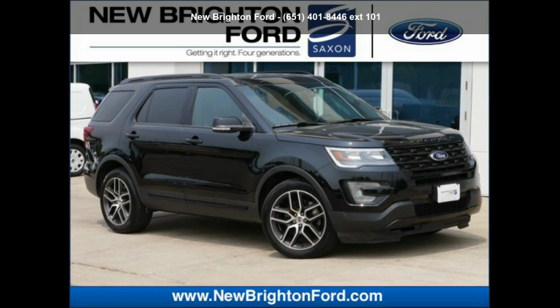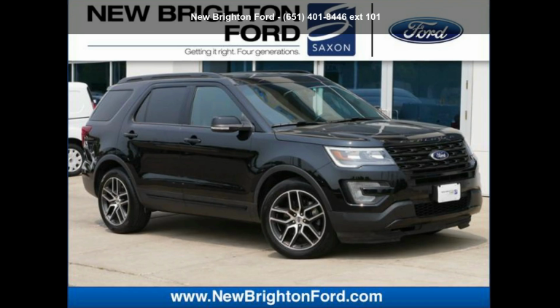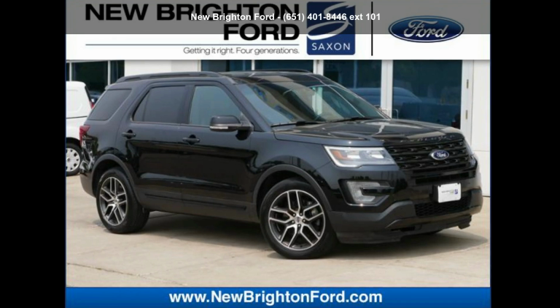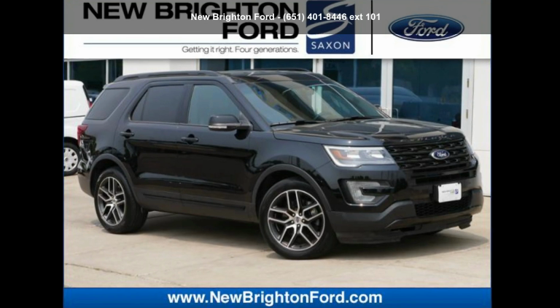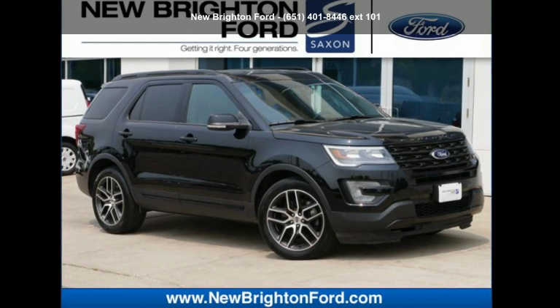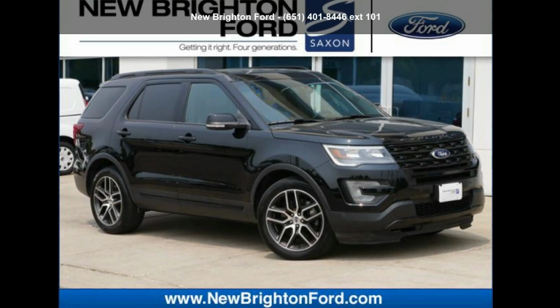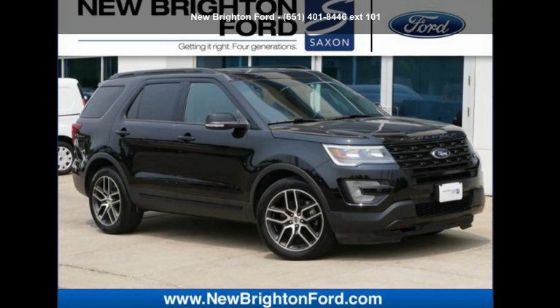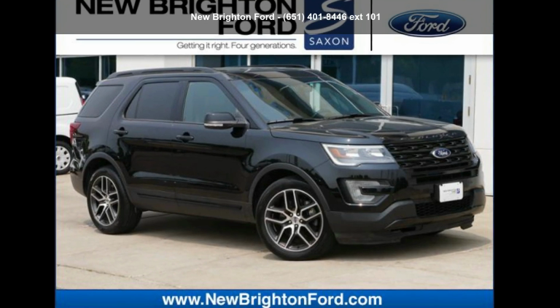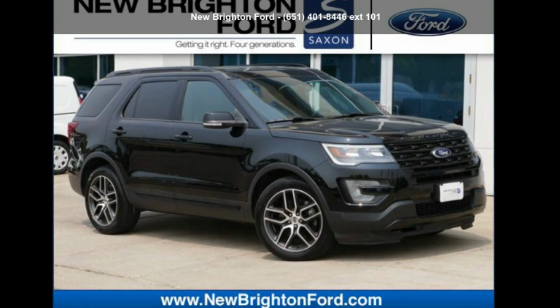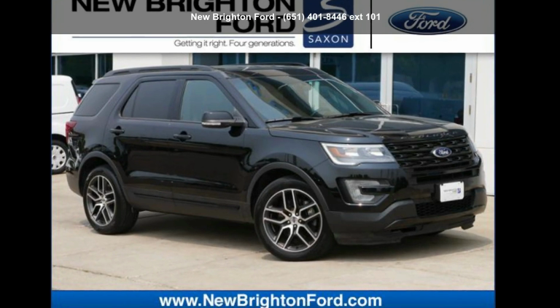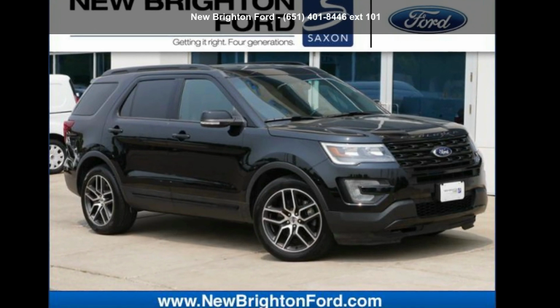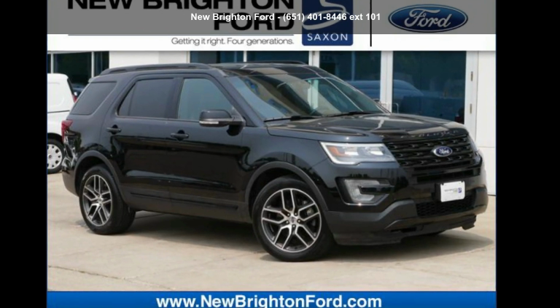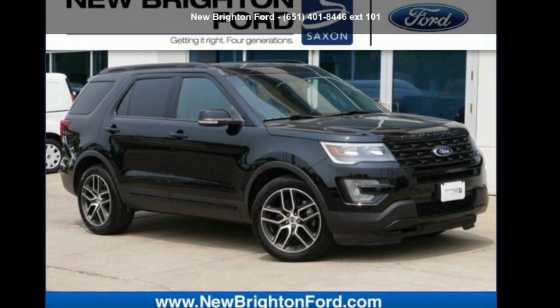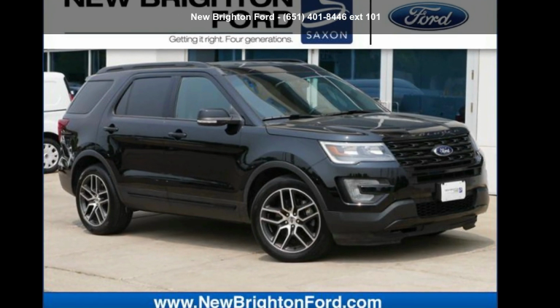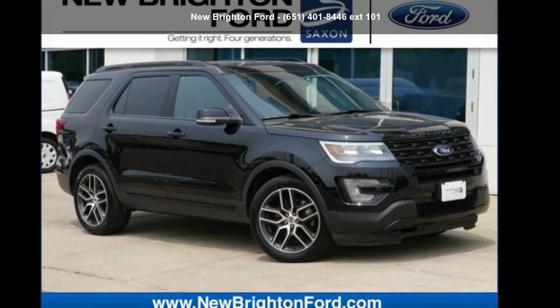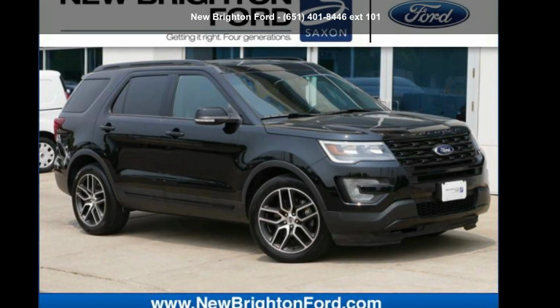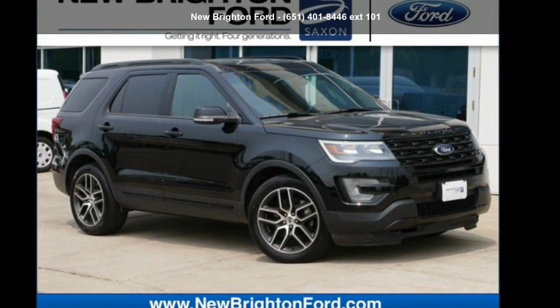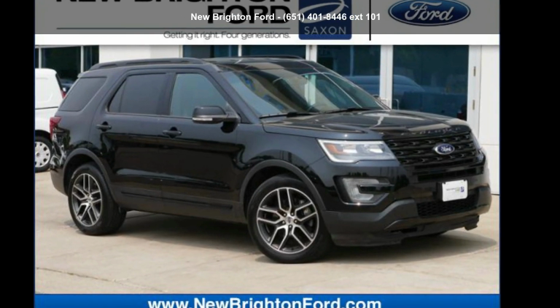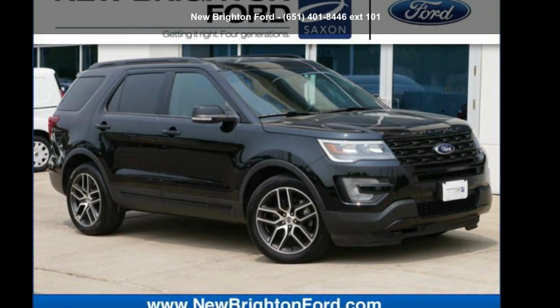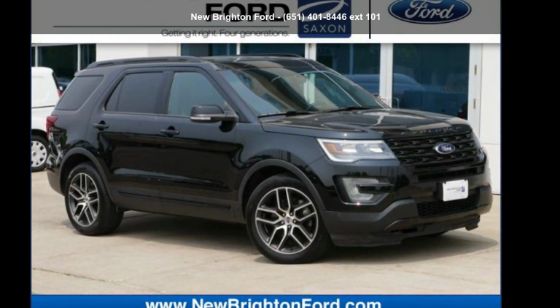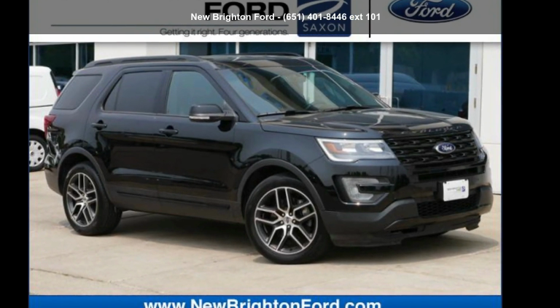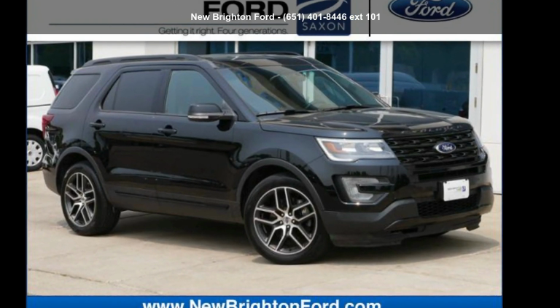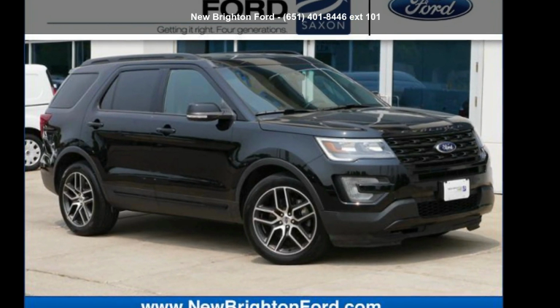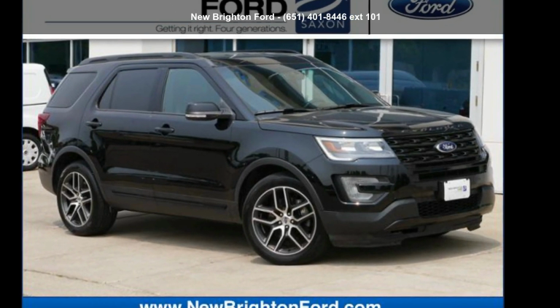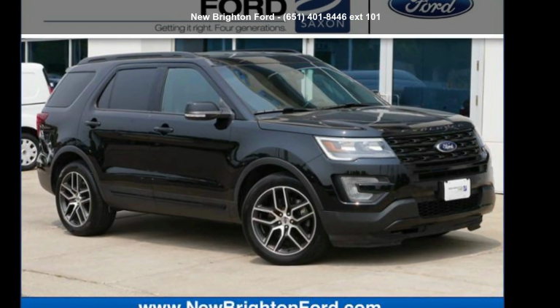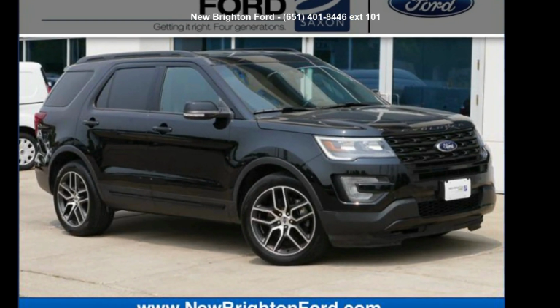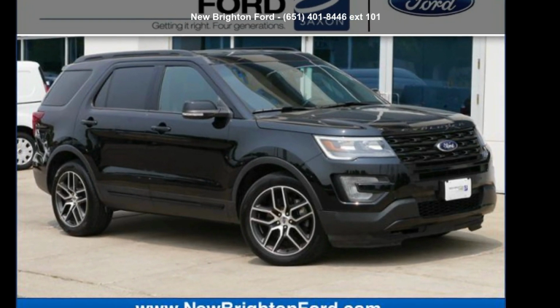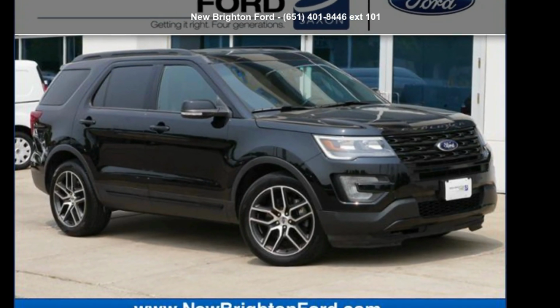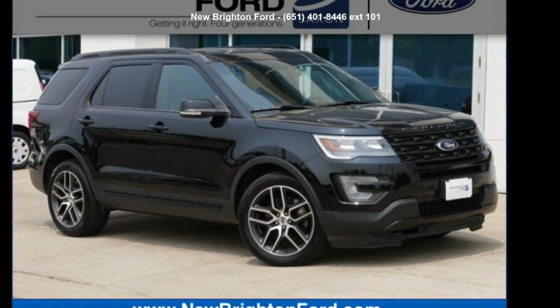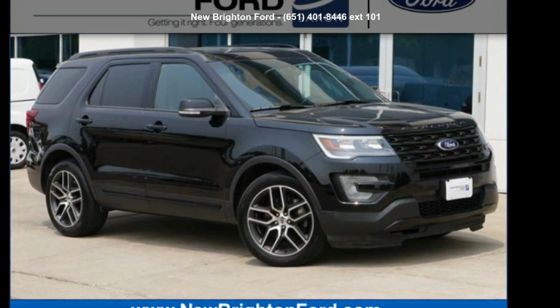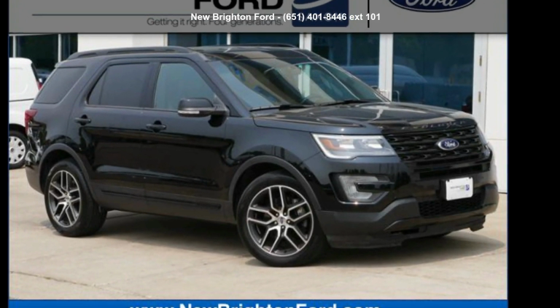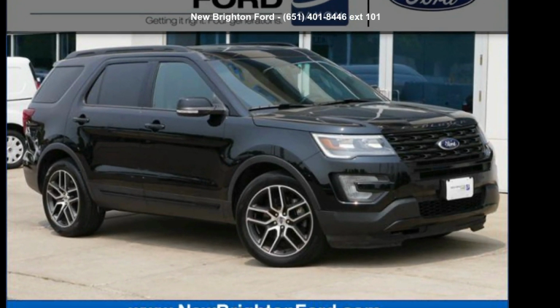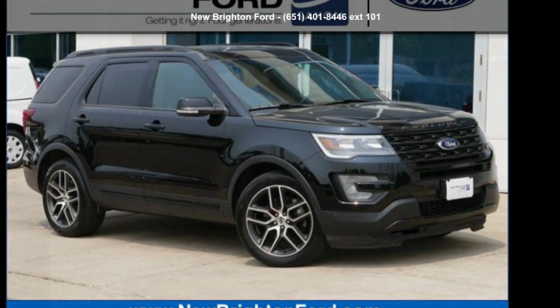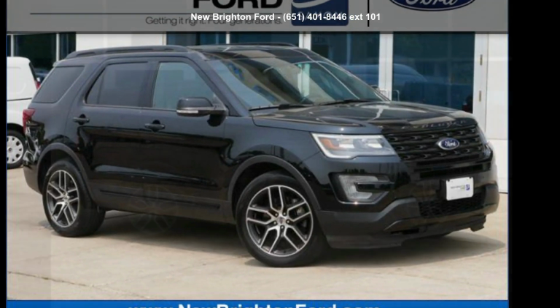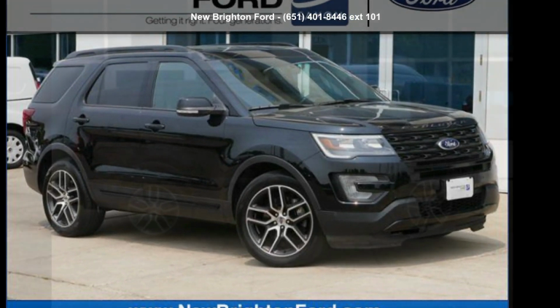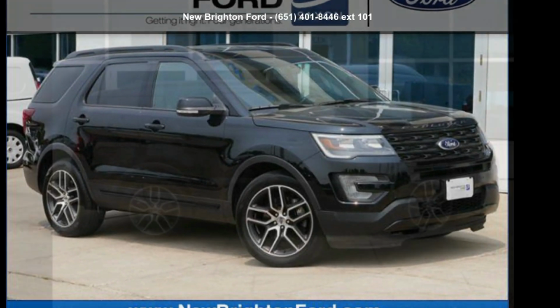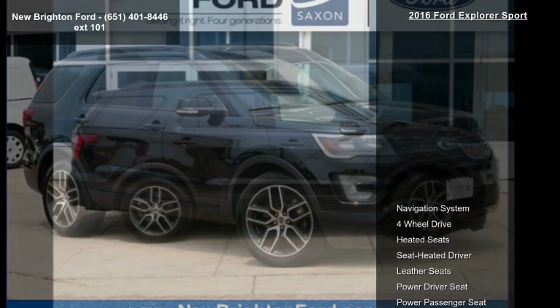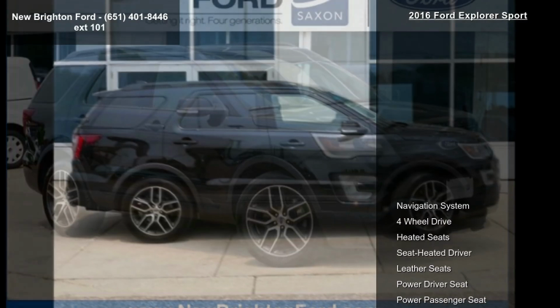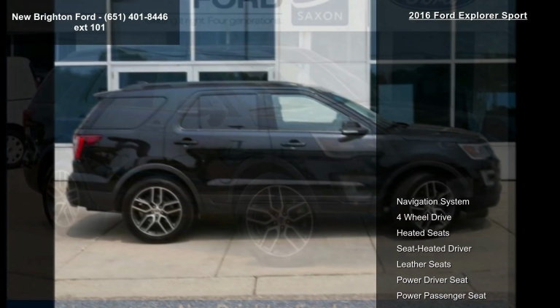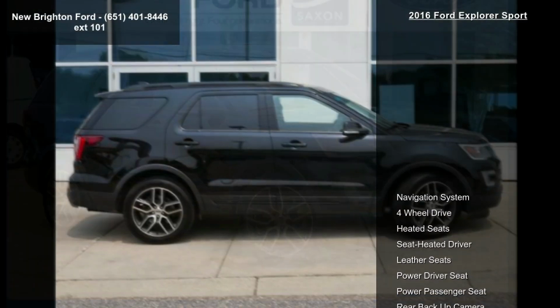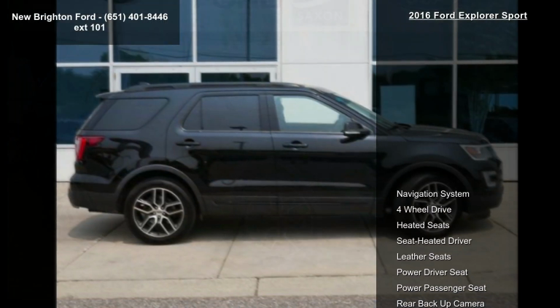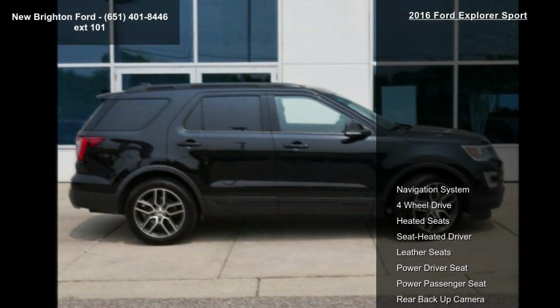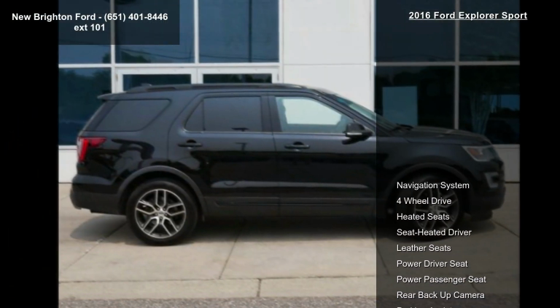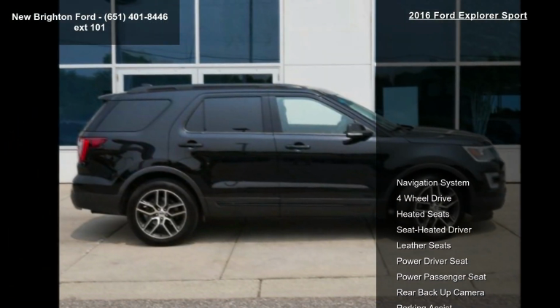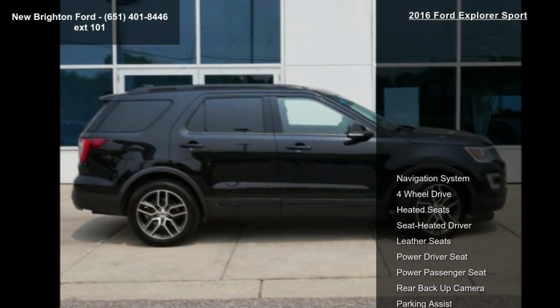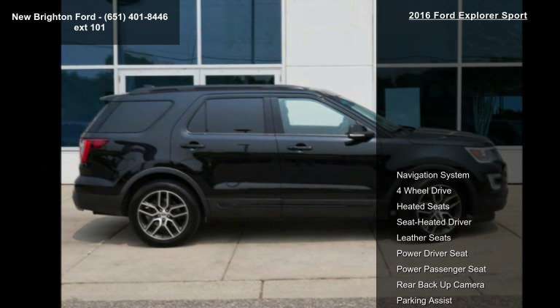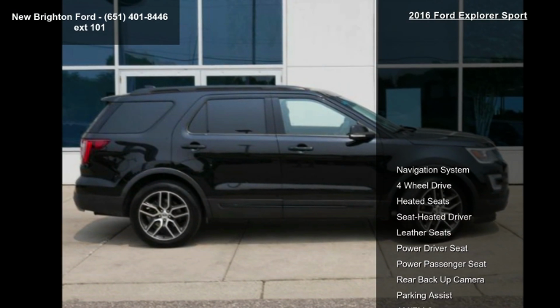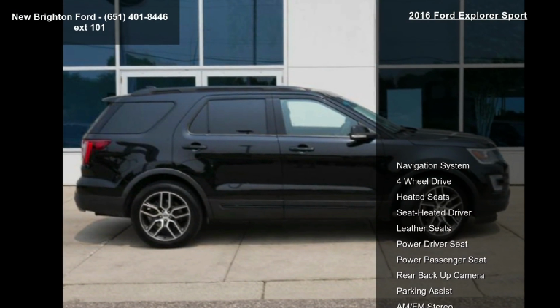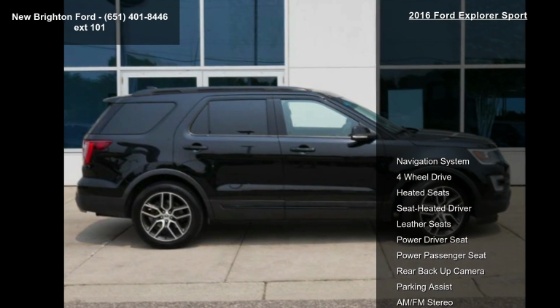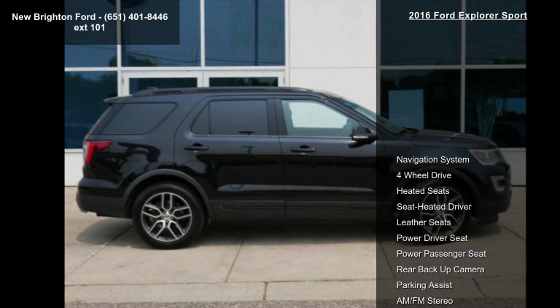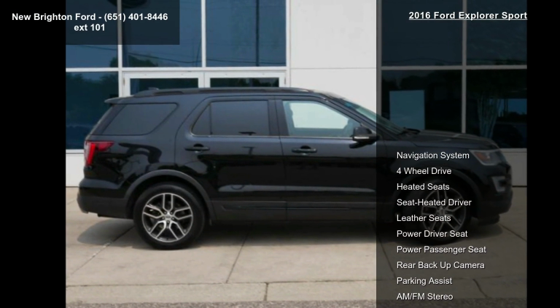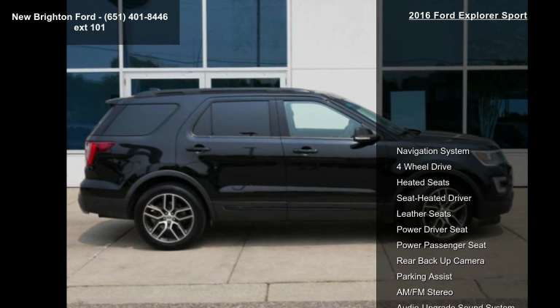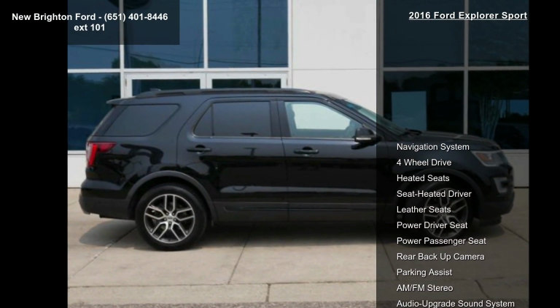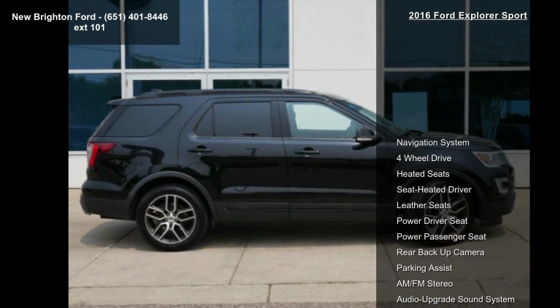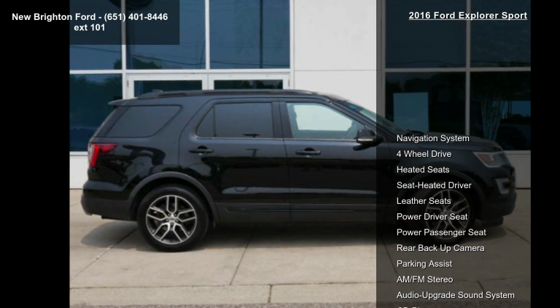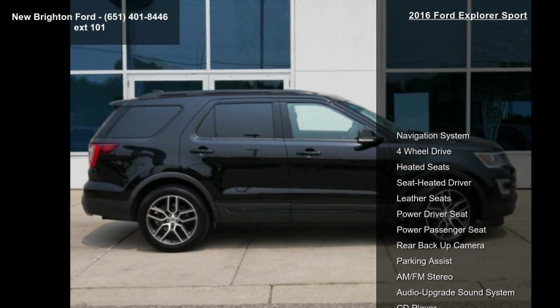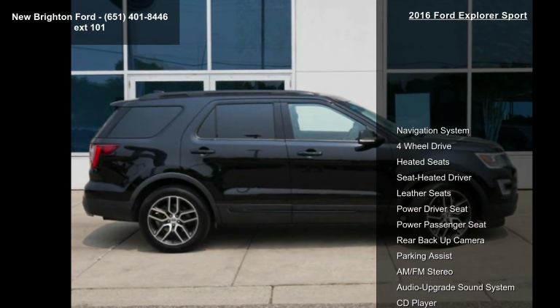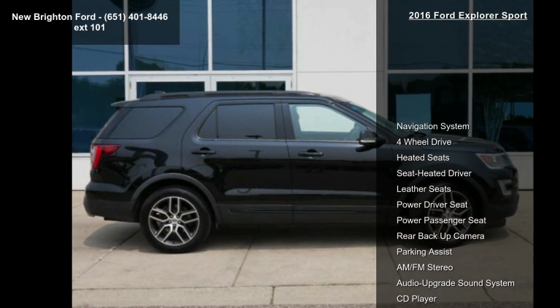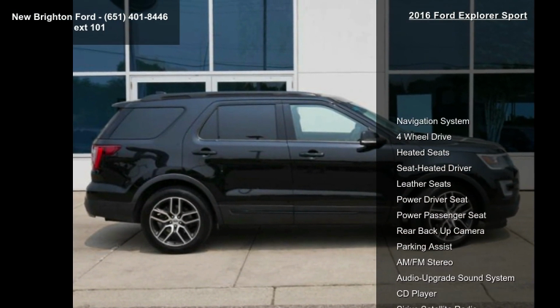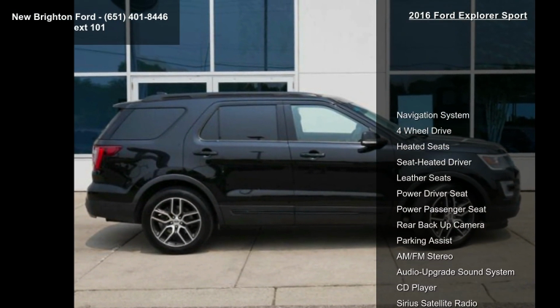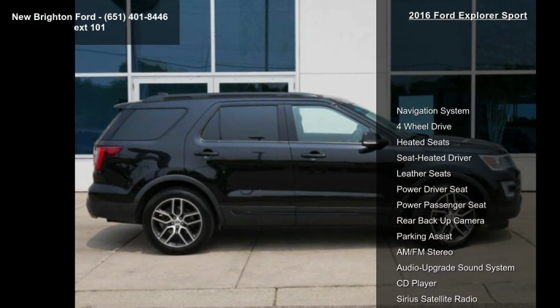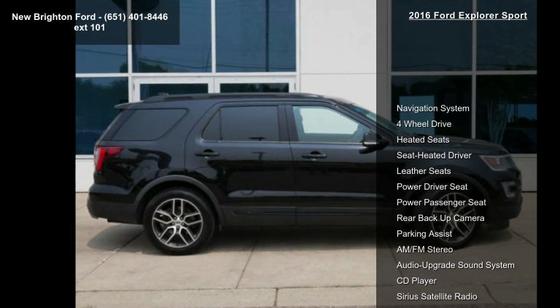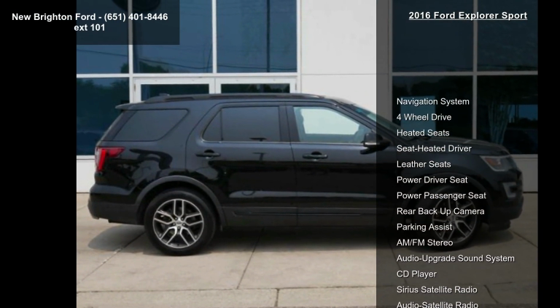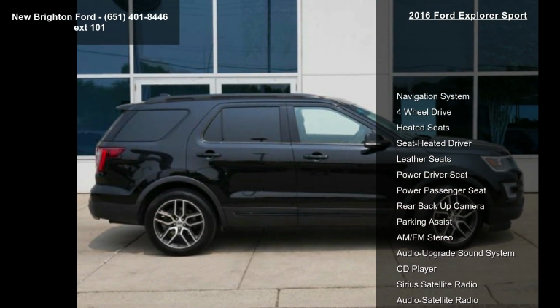Step into the Ford 2016 Explorer Sport. If you are looking for a first-rate auto, this one could be yours today.